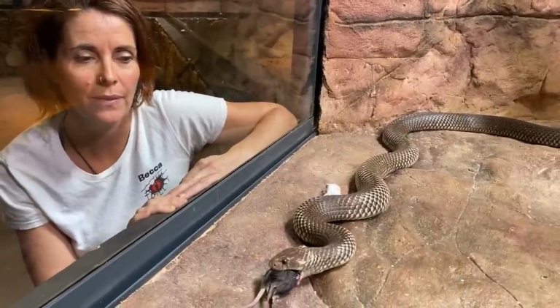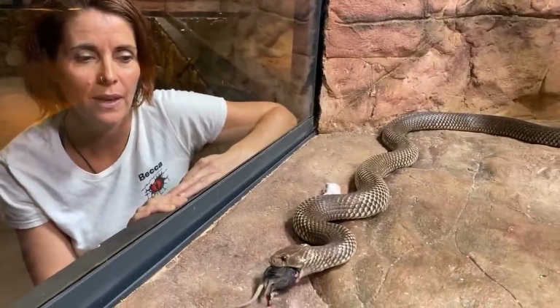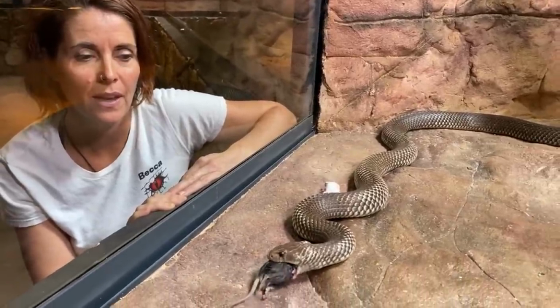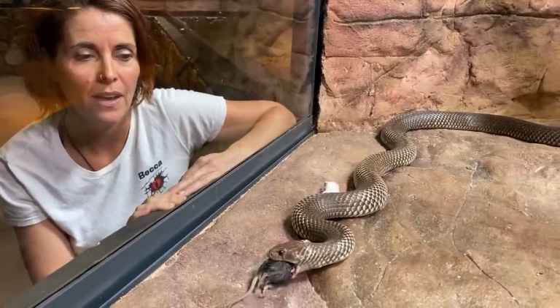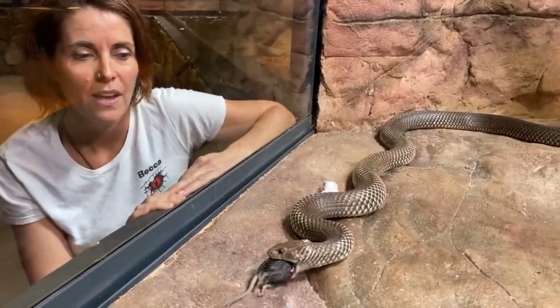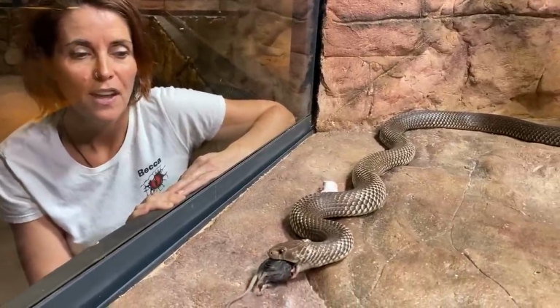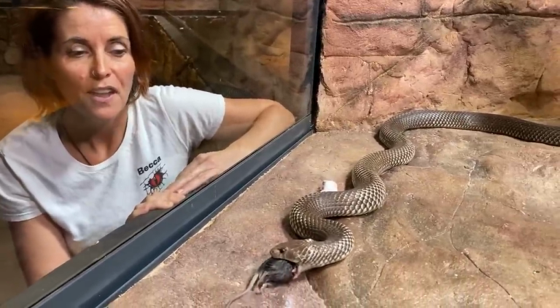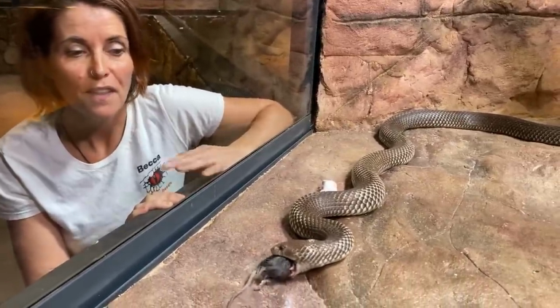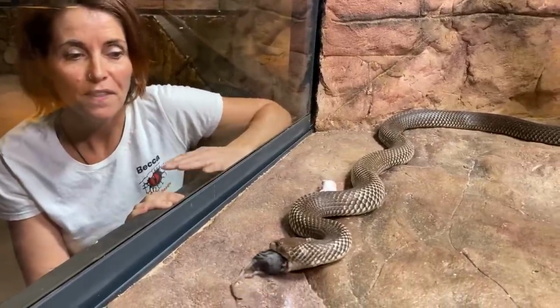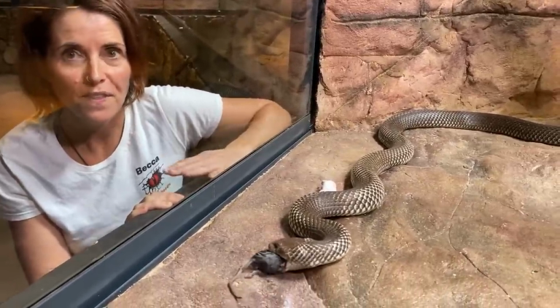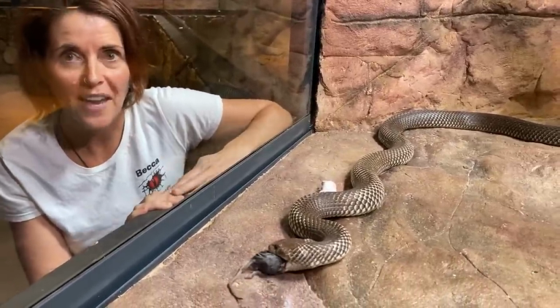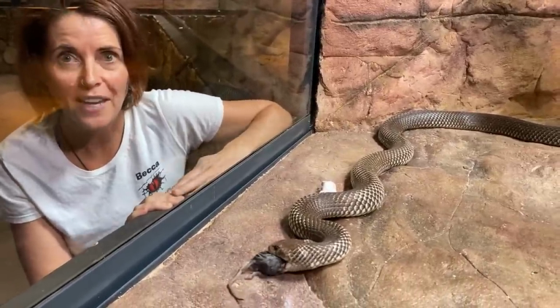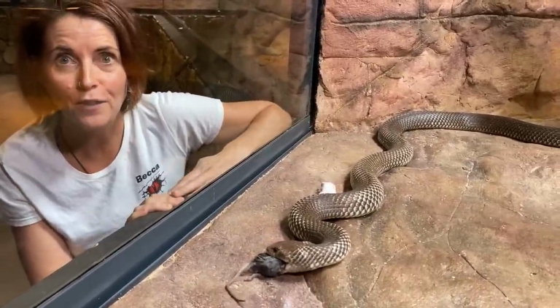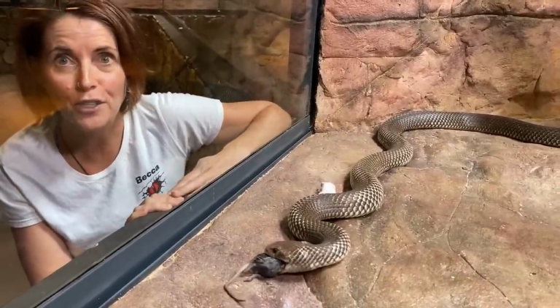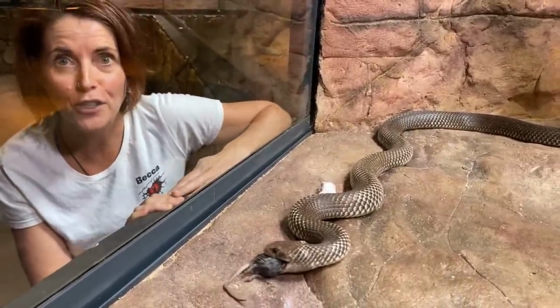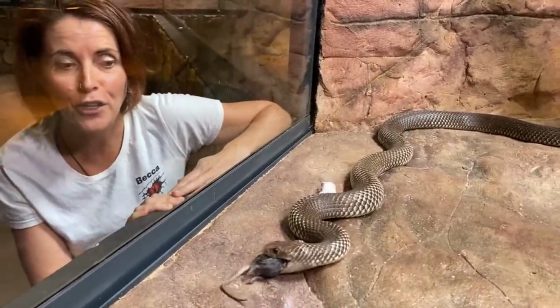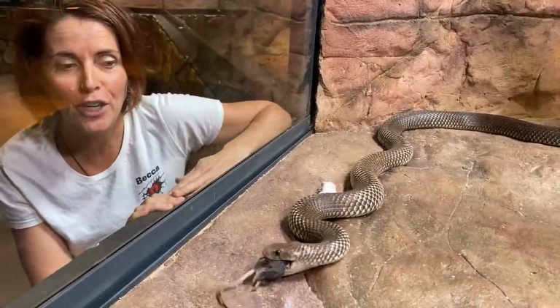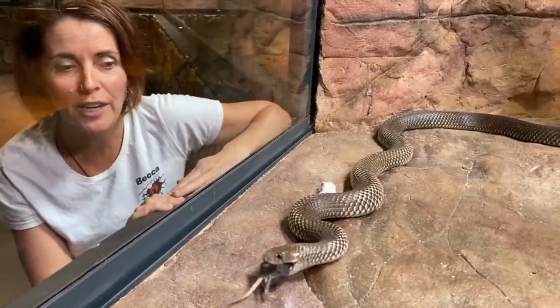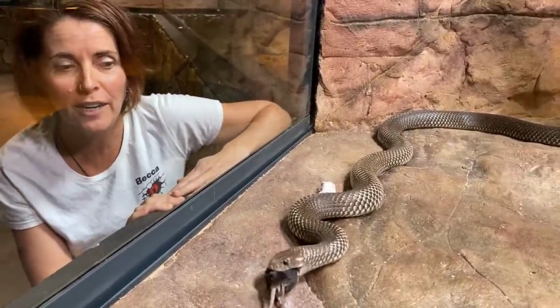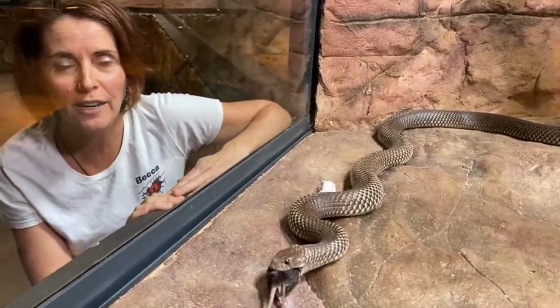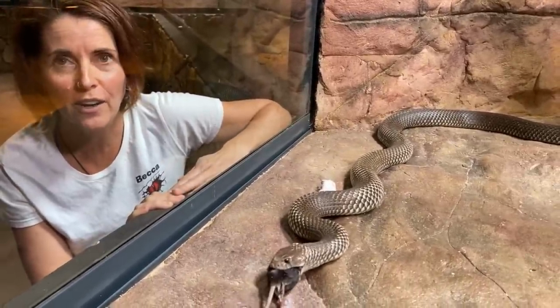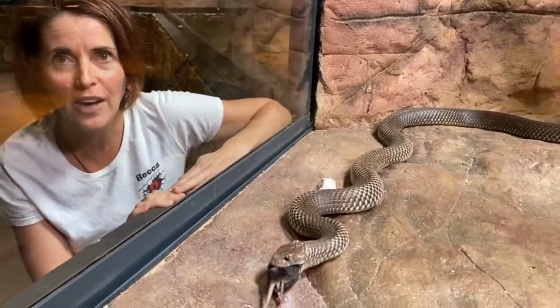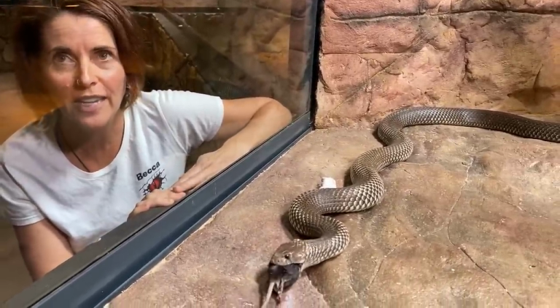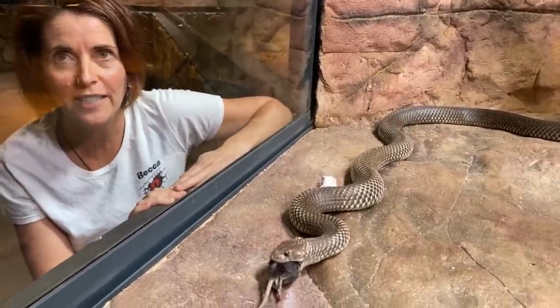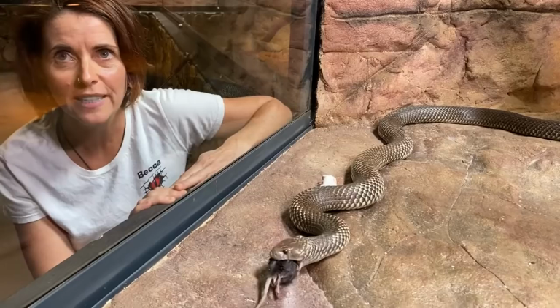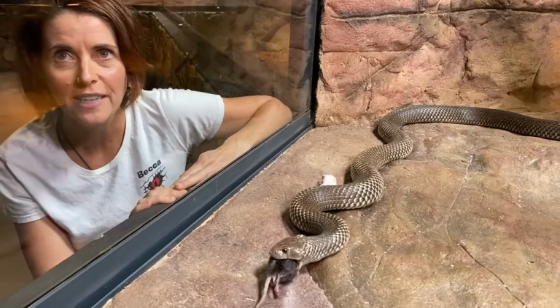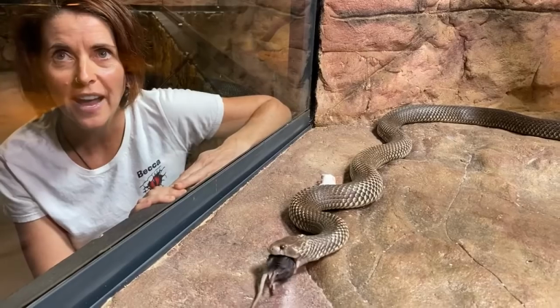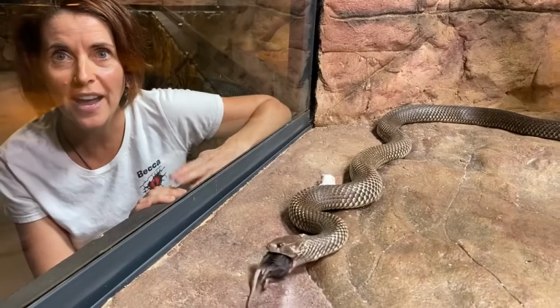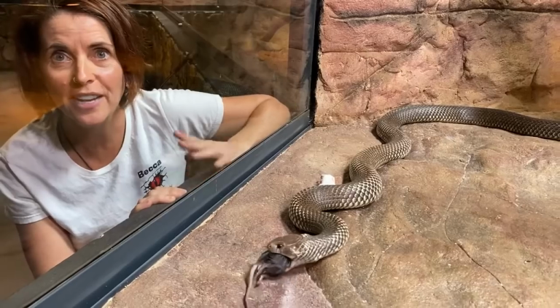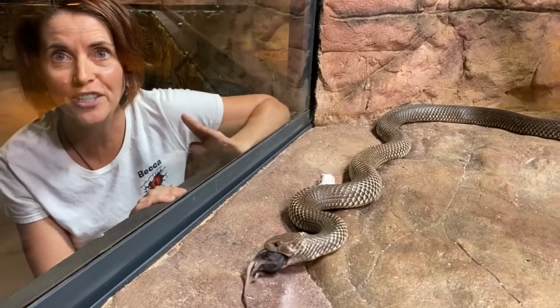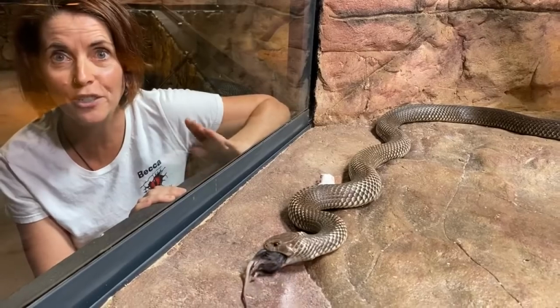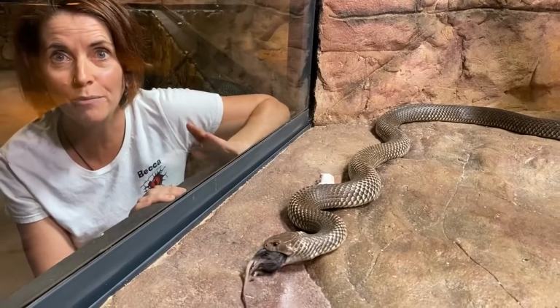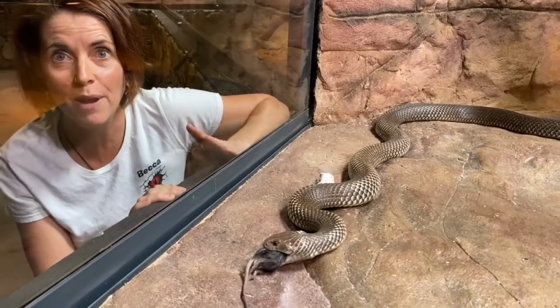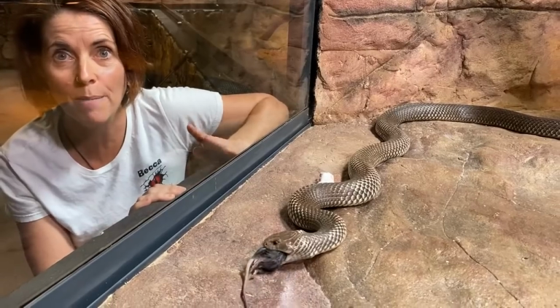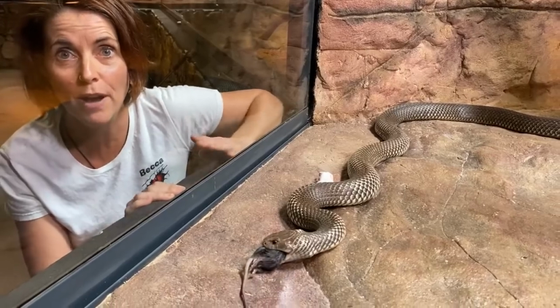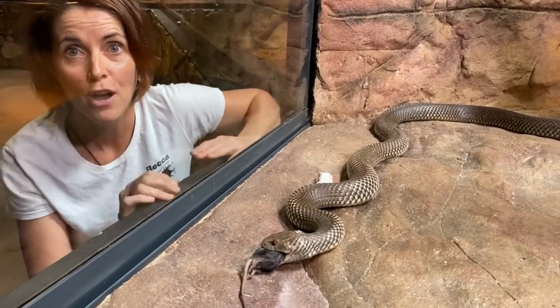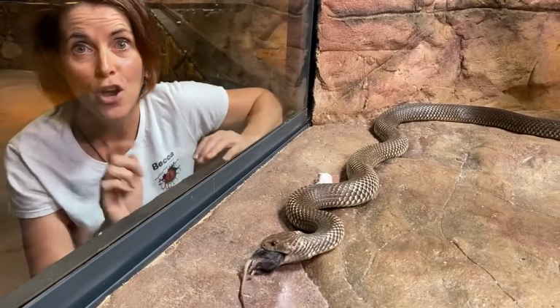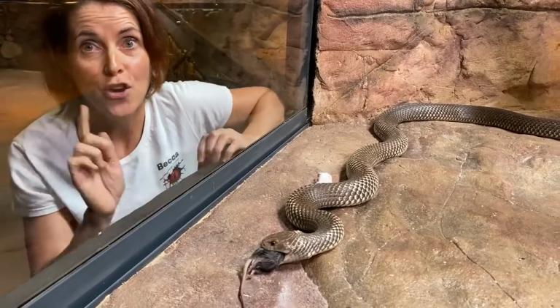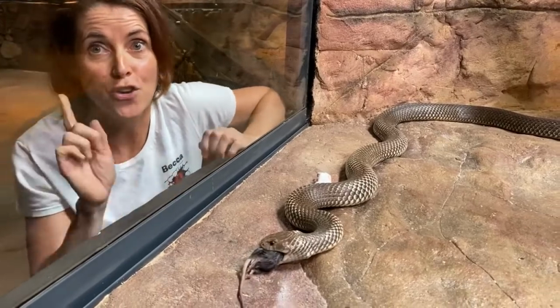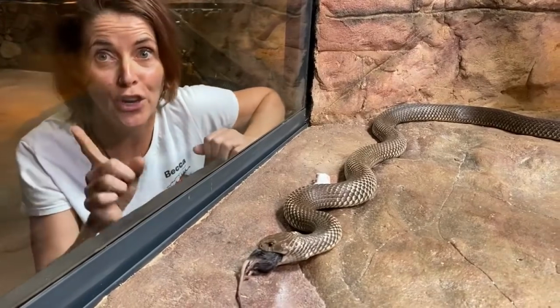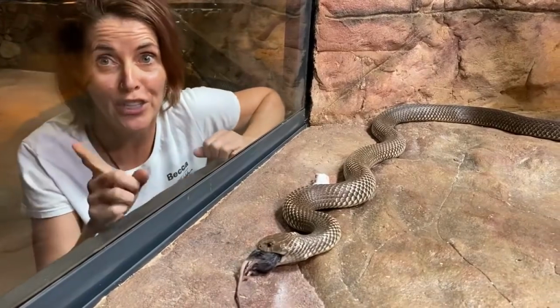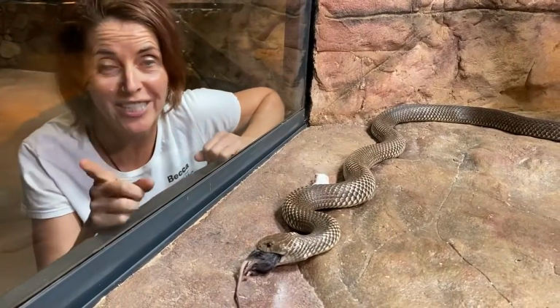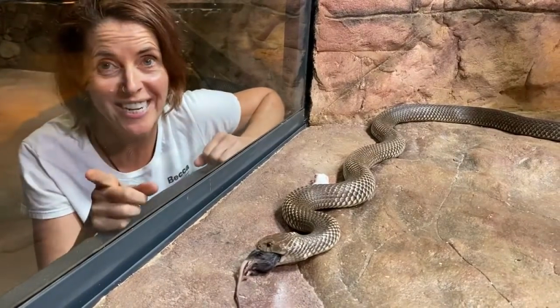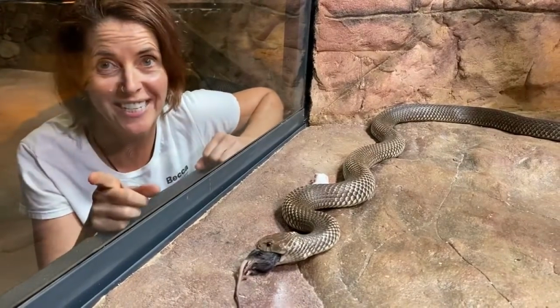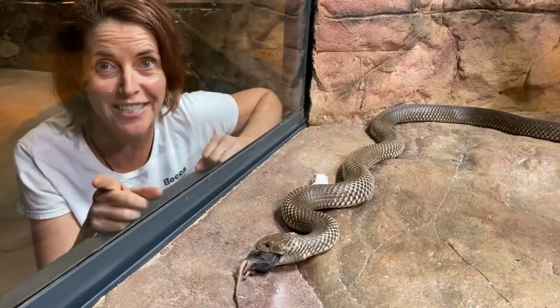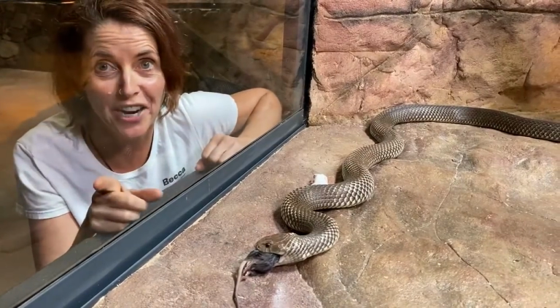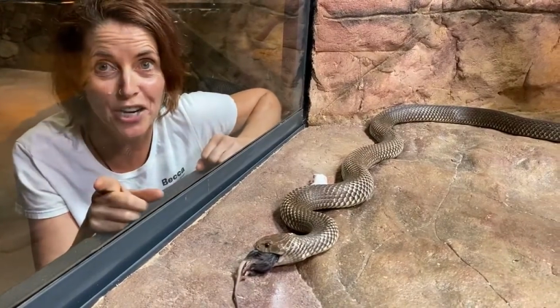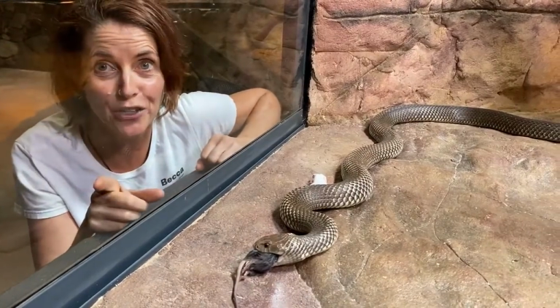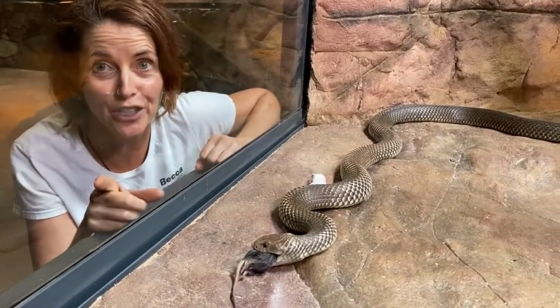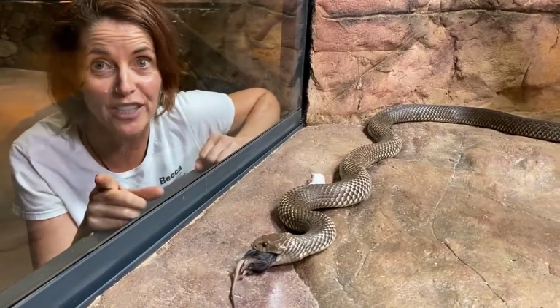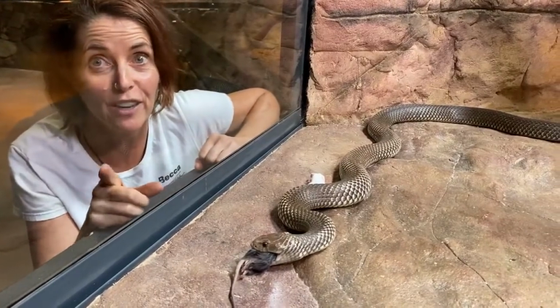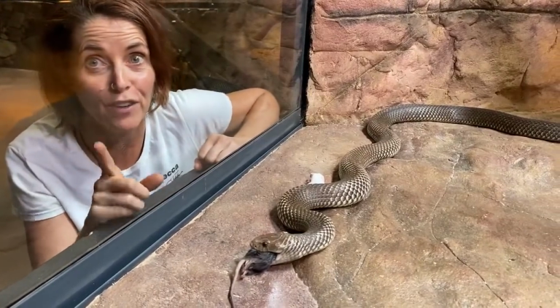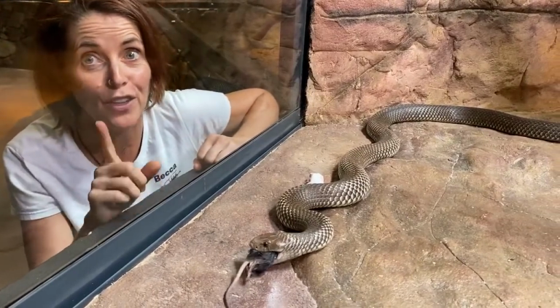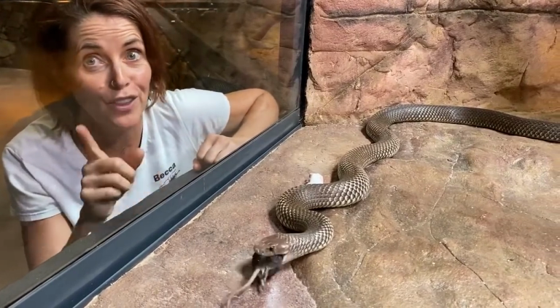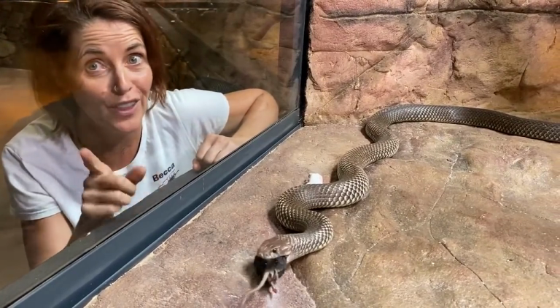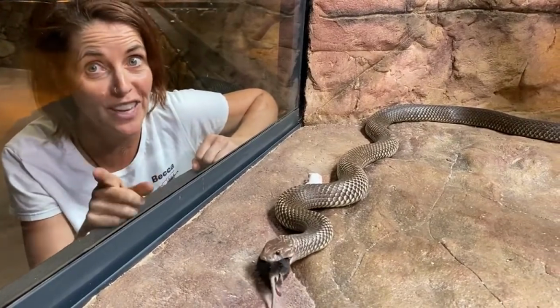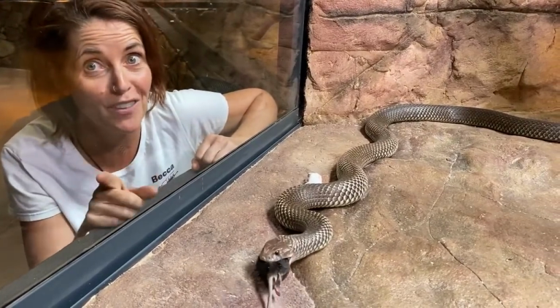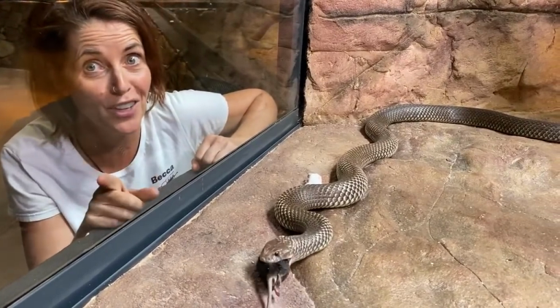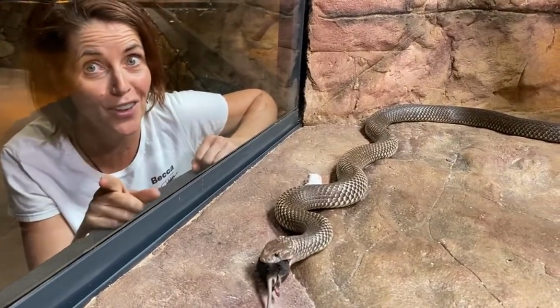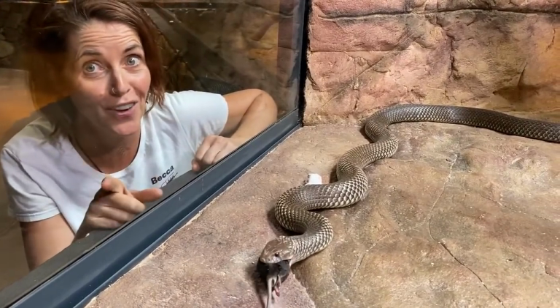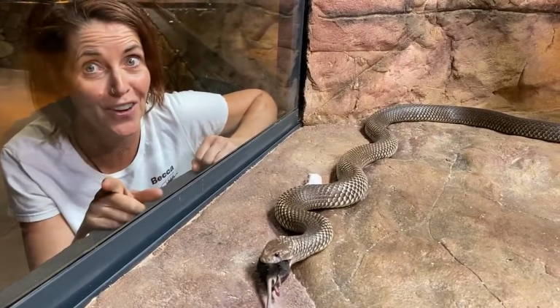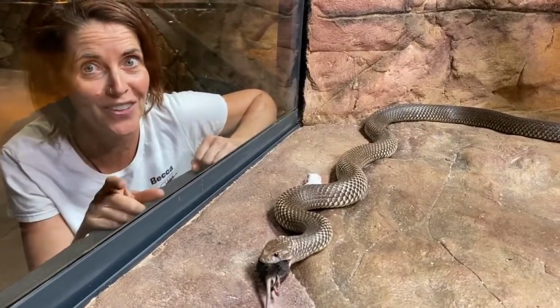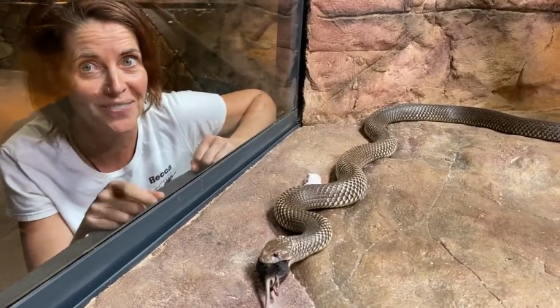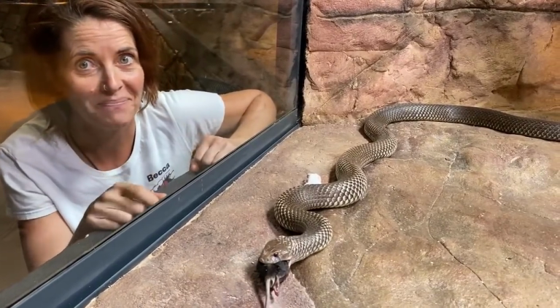Thanks for tuning in guys. And just remember: no snake is dangerous if you leave it alone.